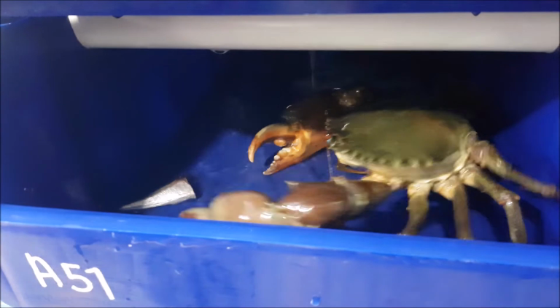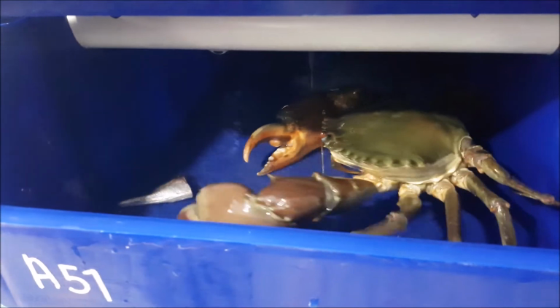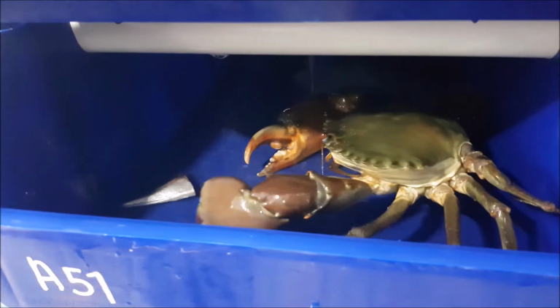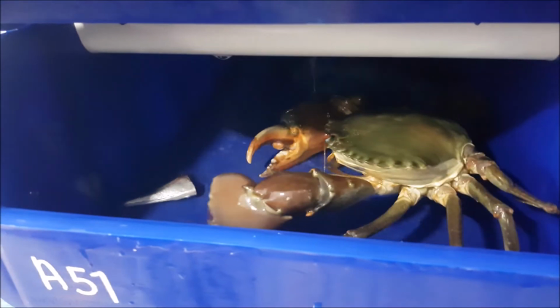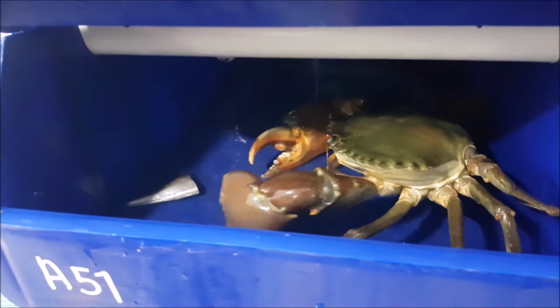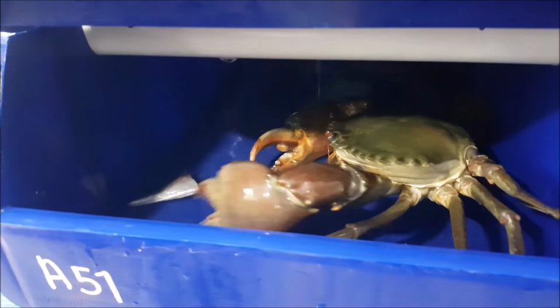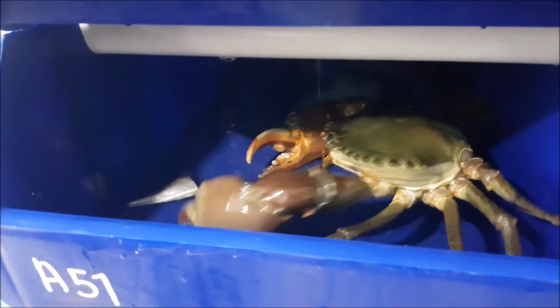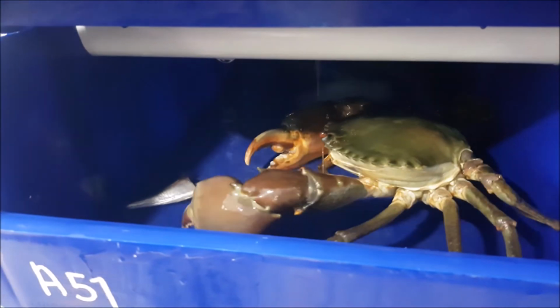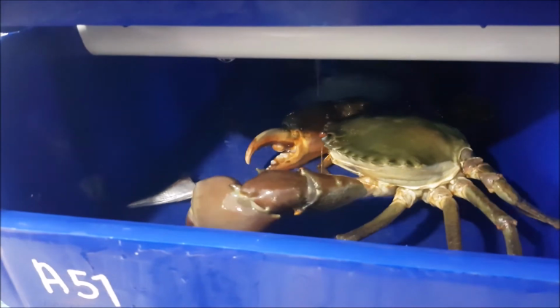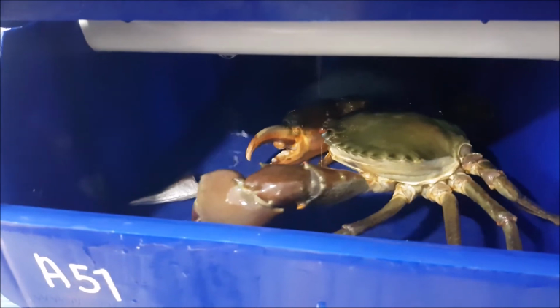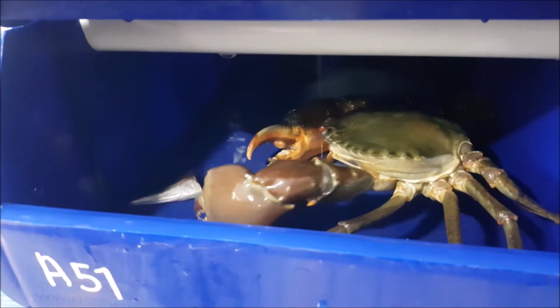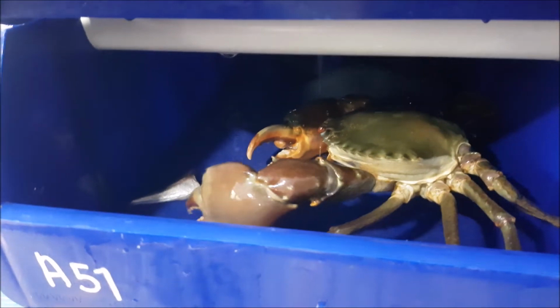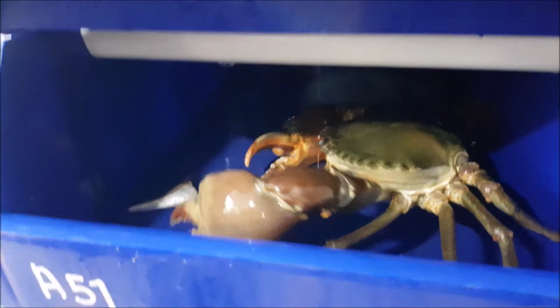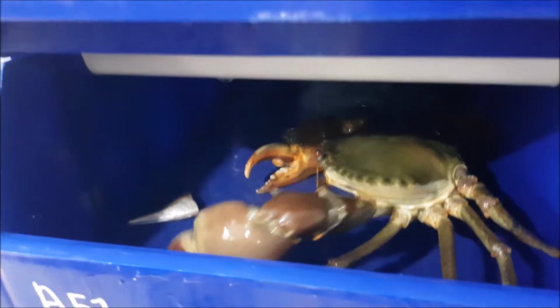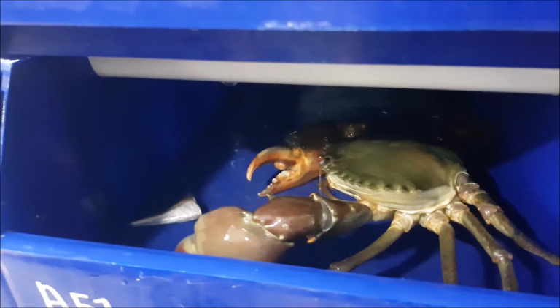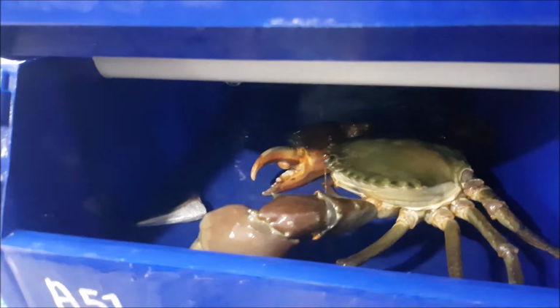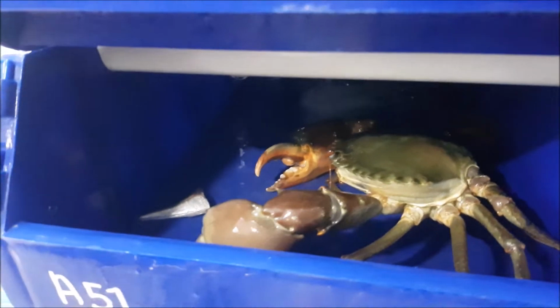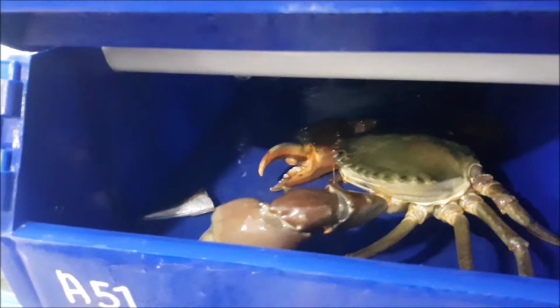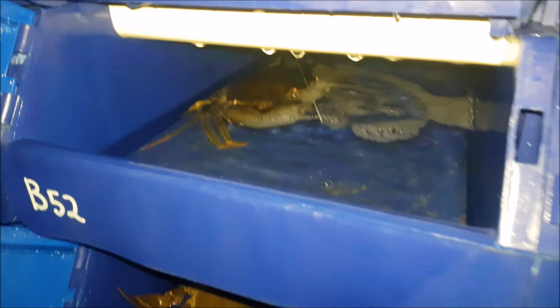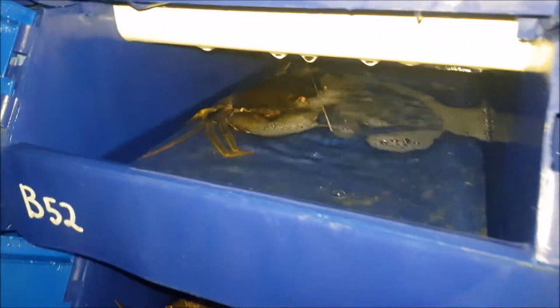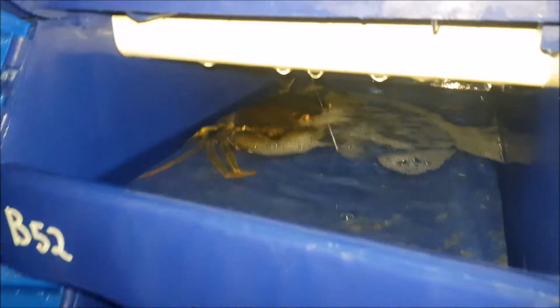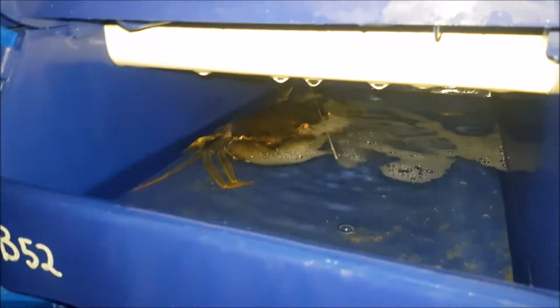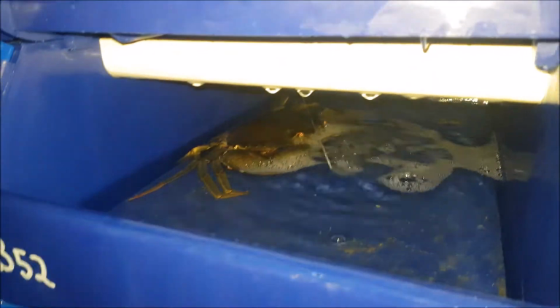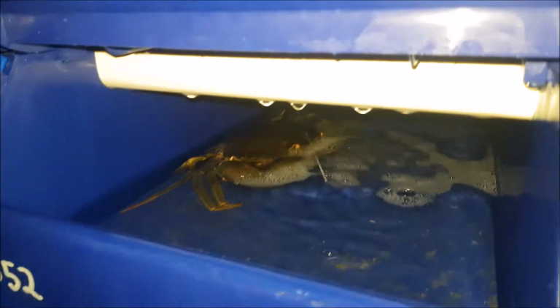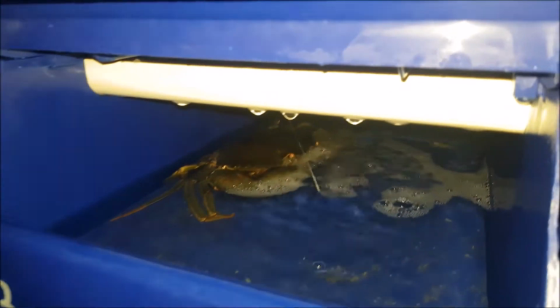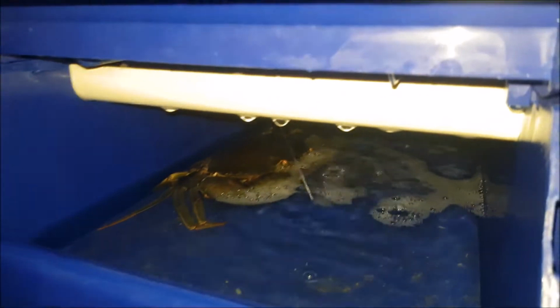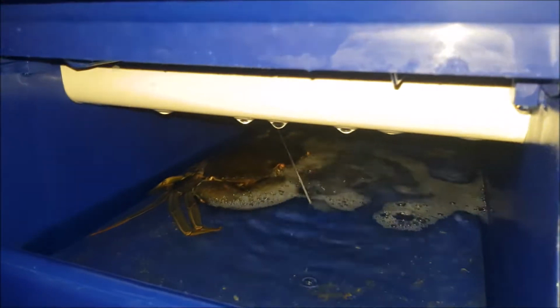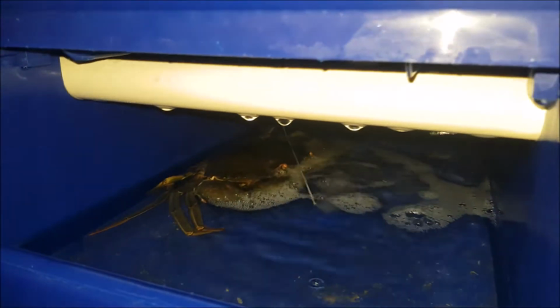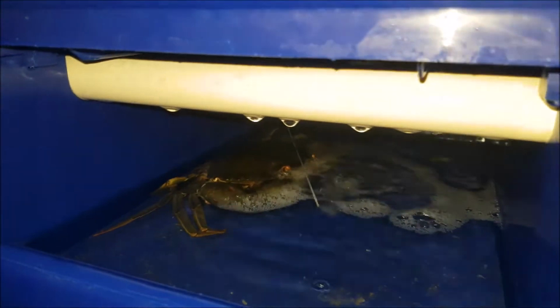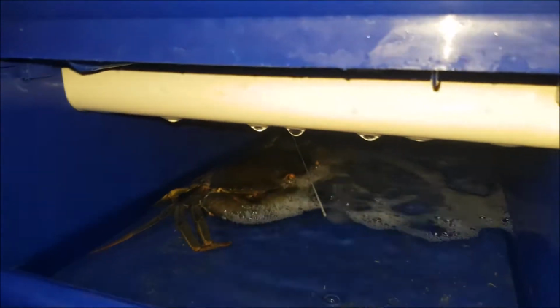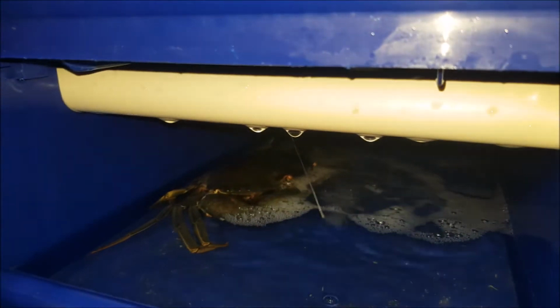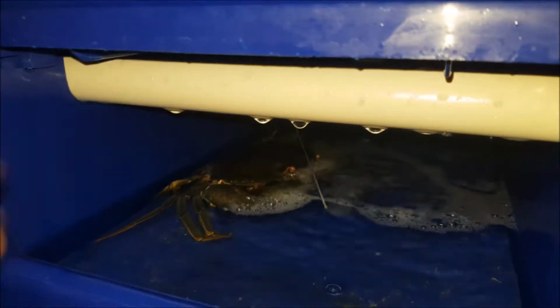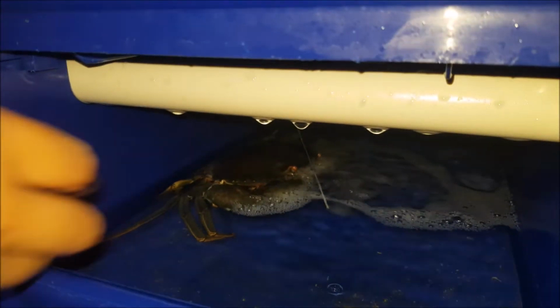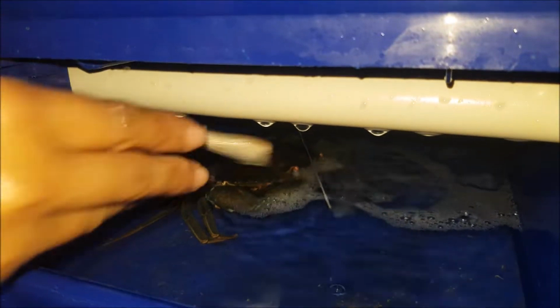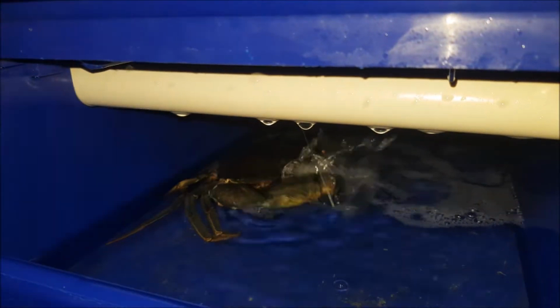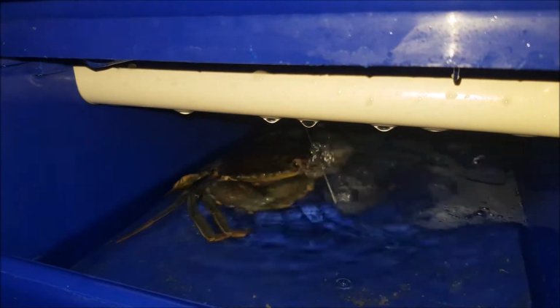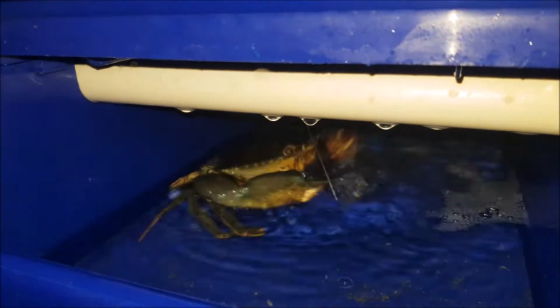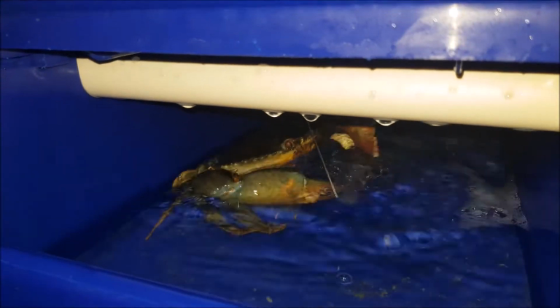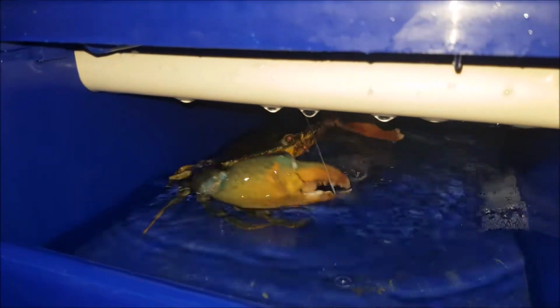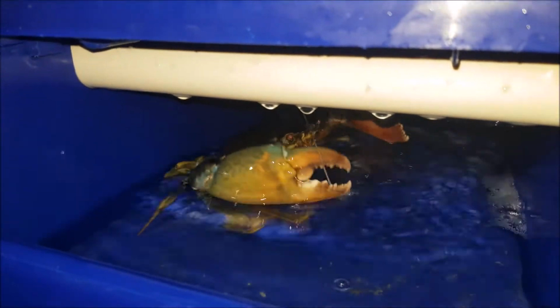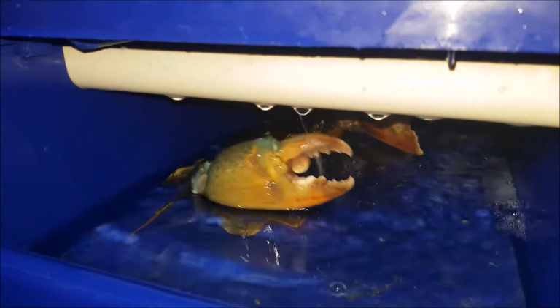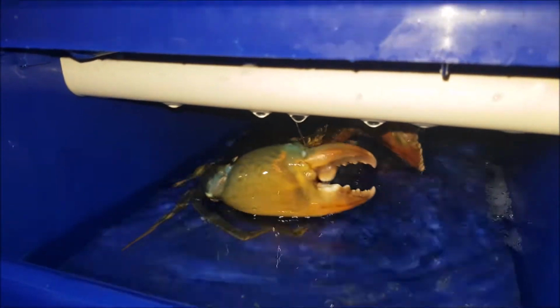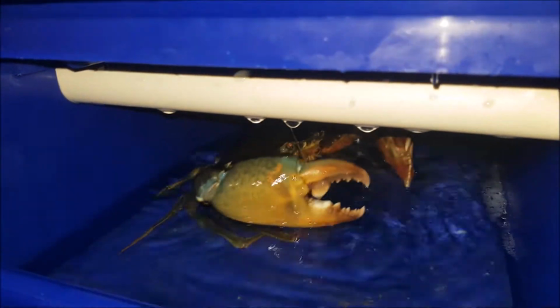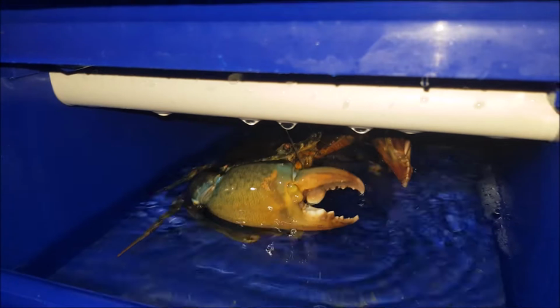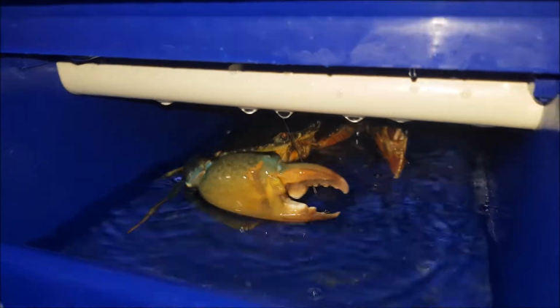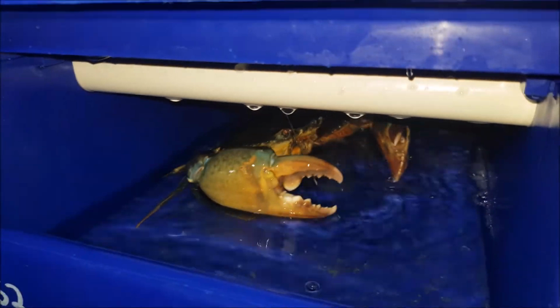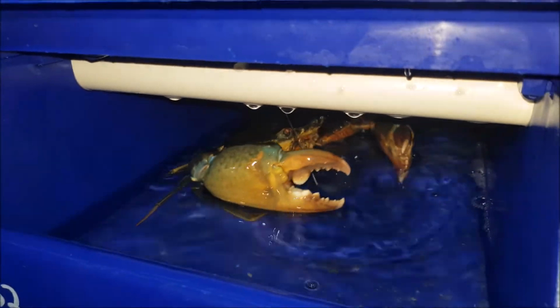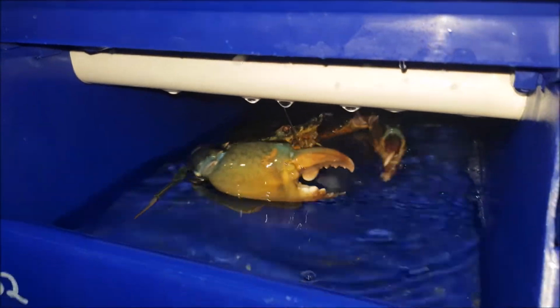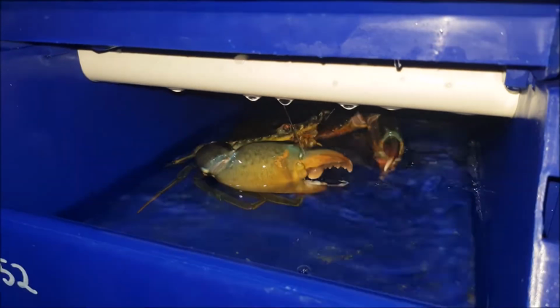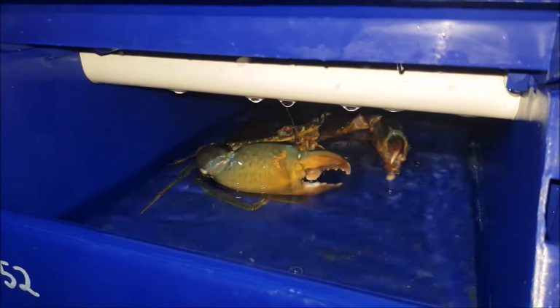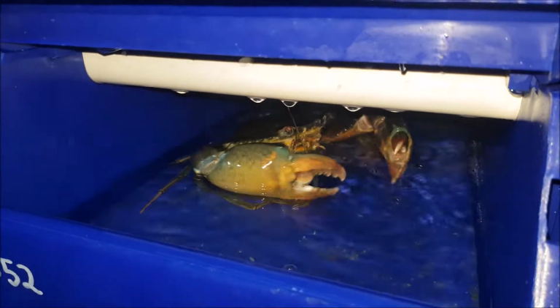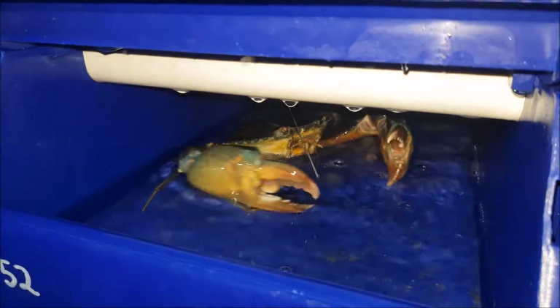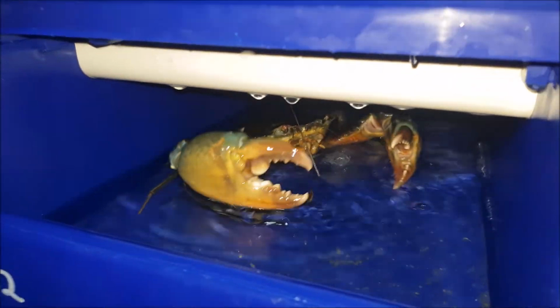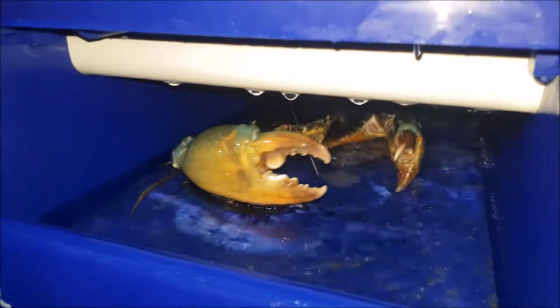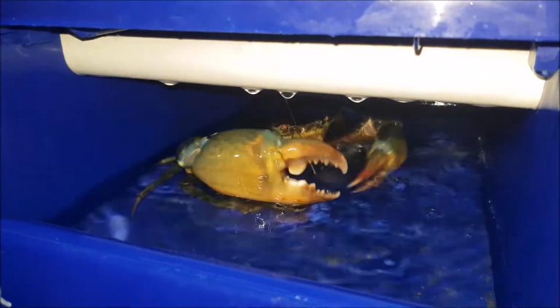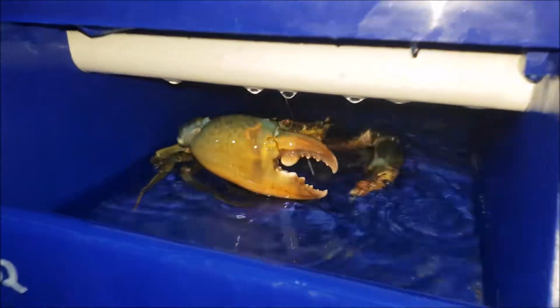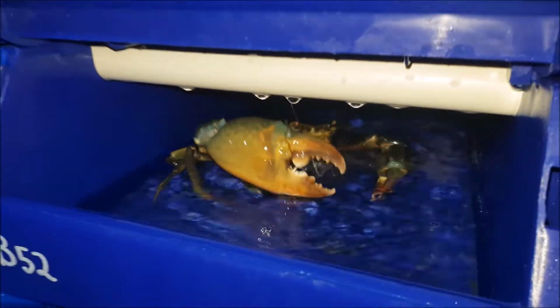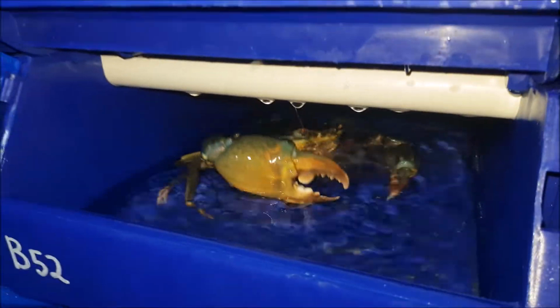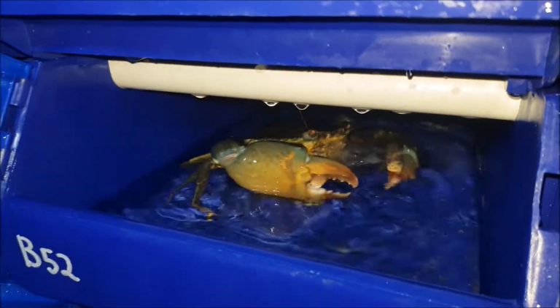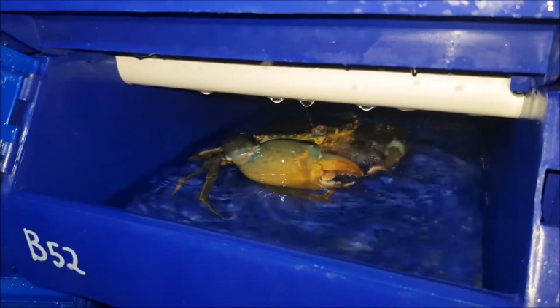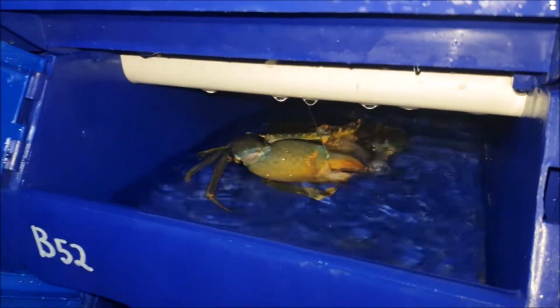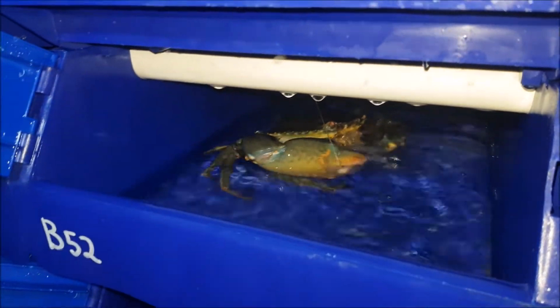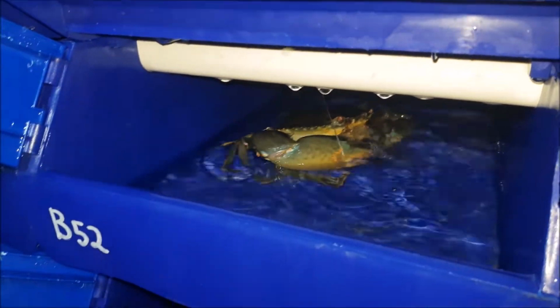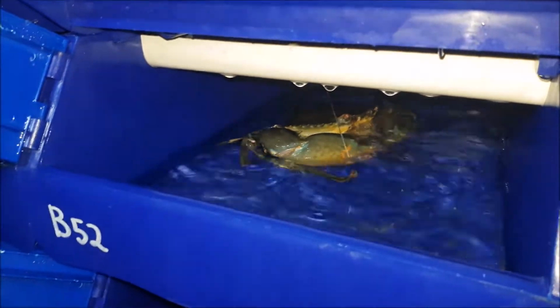That's all for now, and you can enjoy video clips of crab feeding in our systems. And that's it!